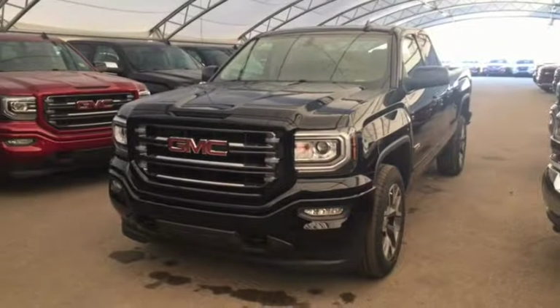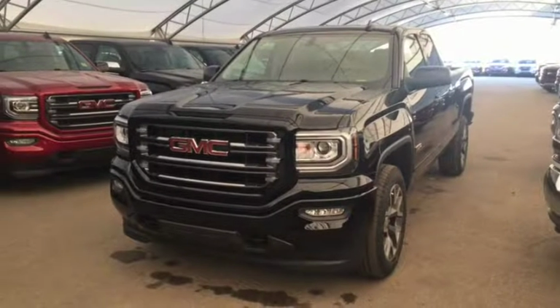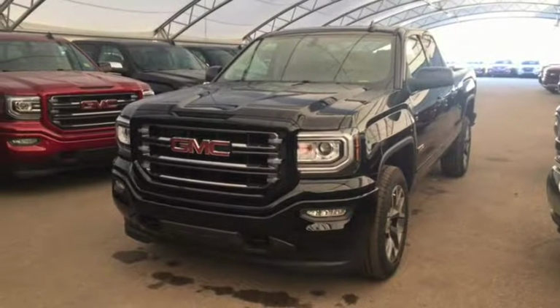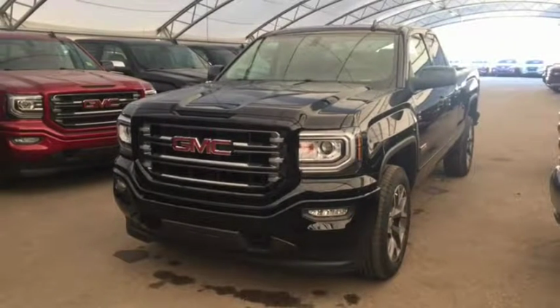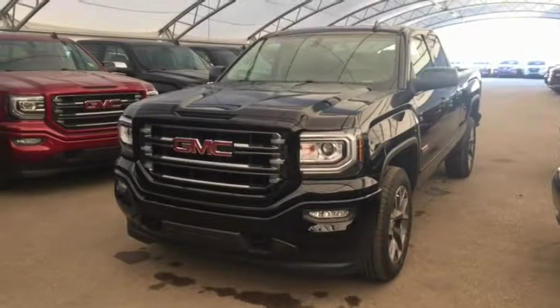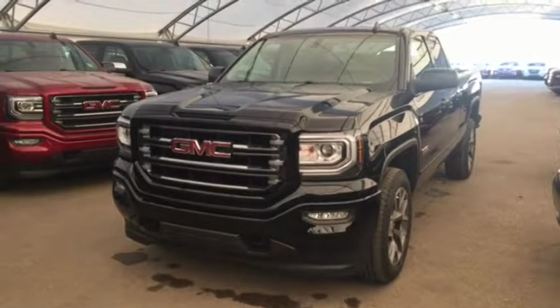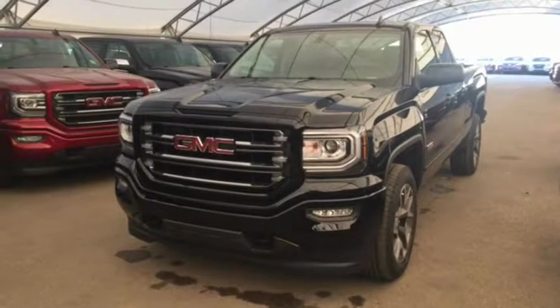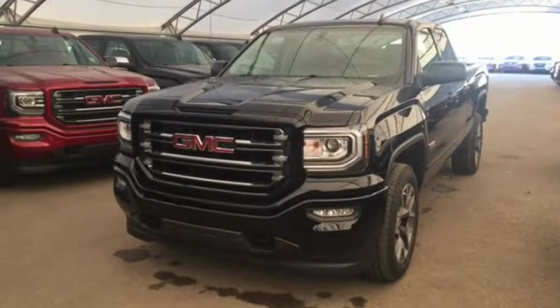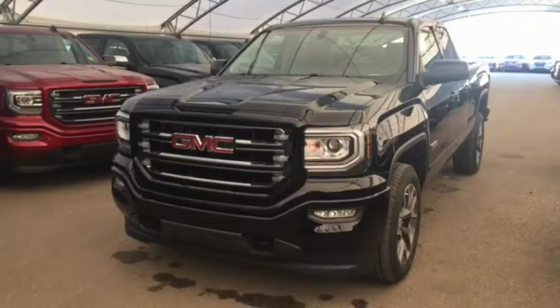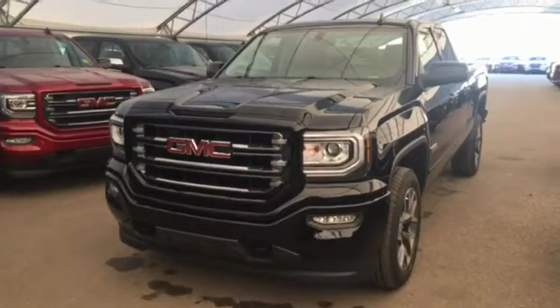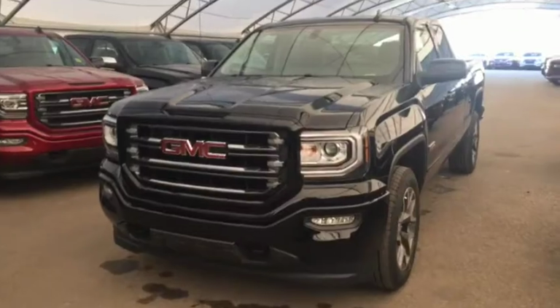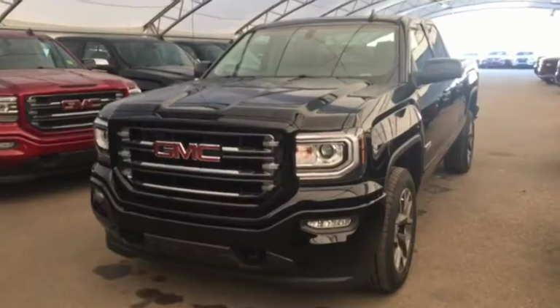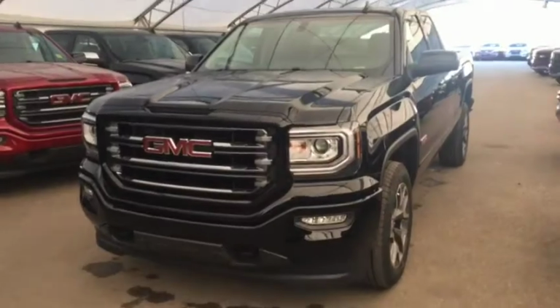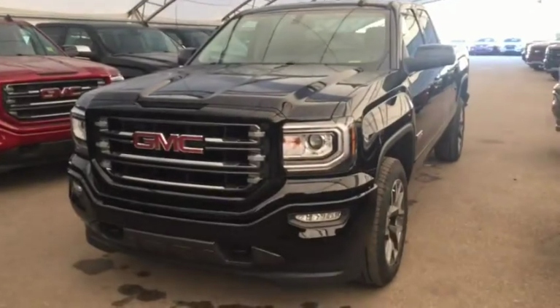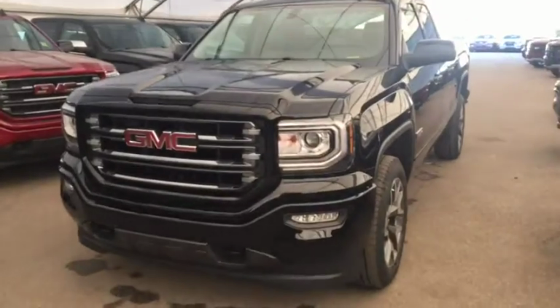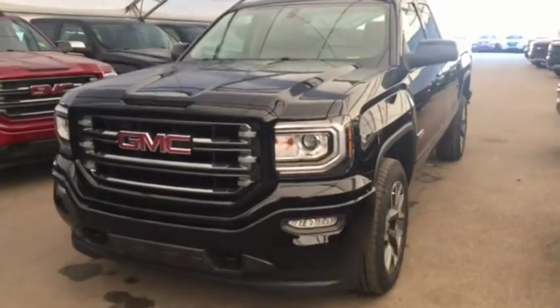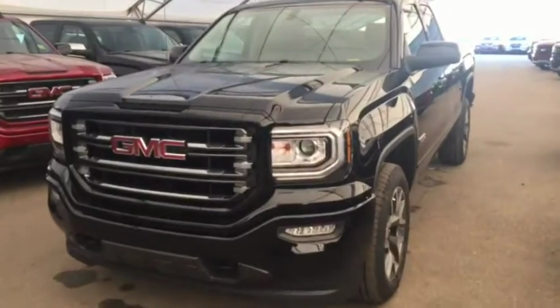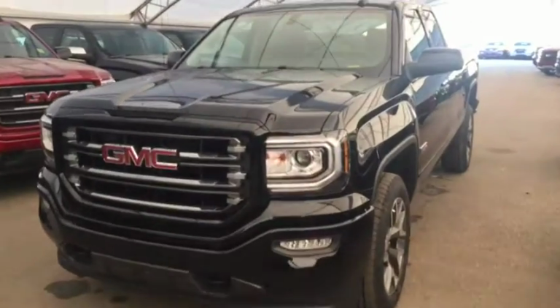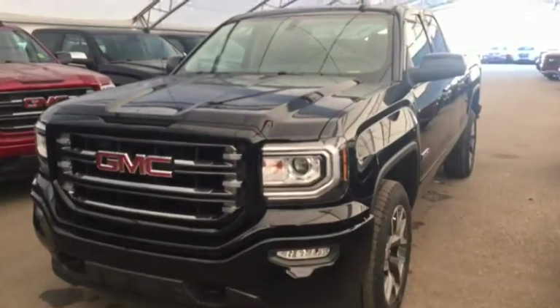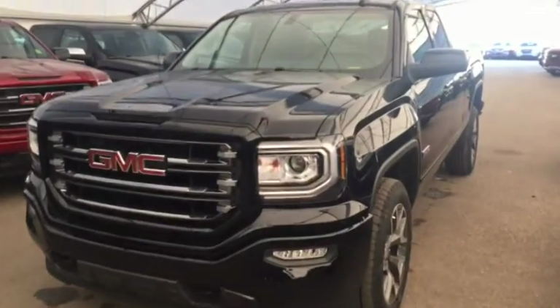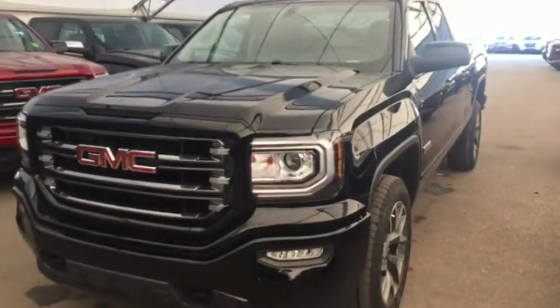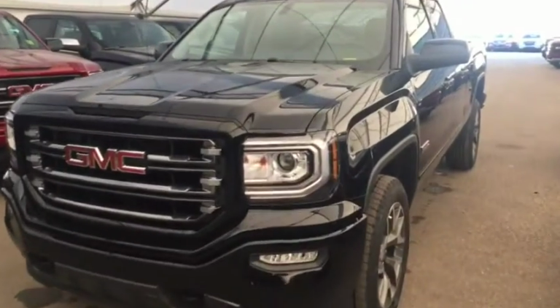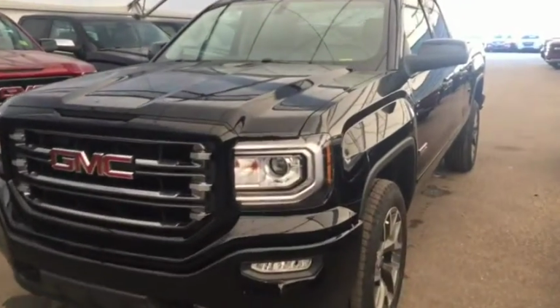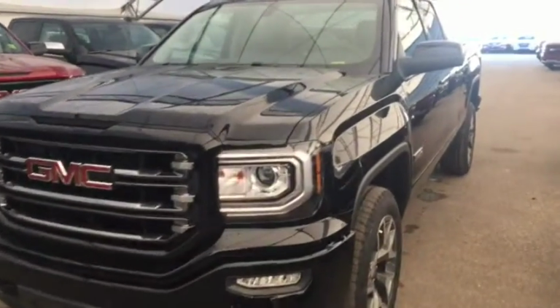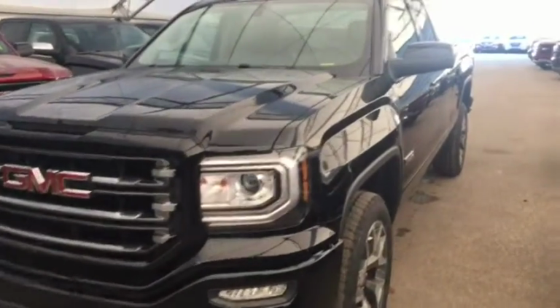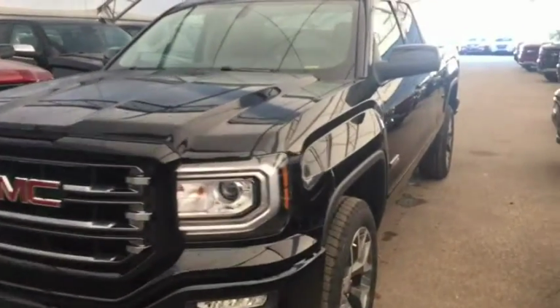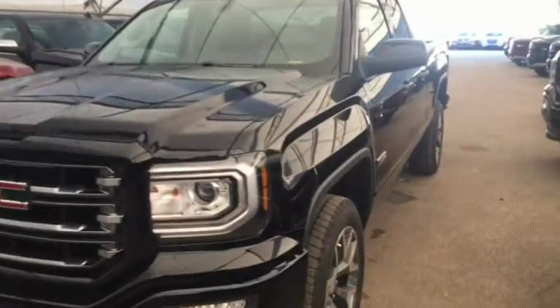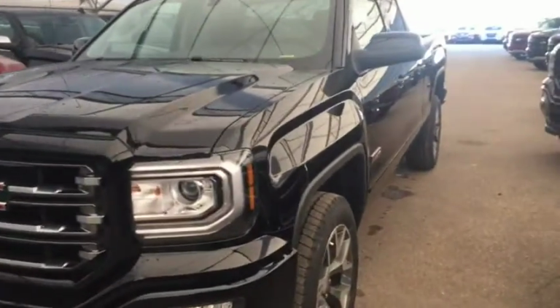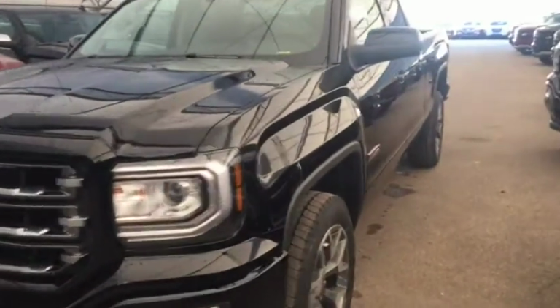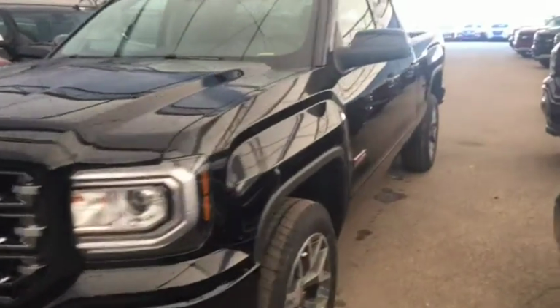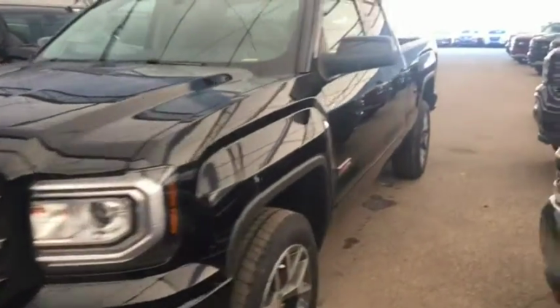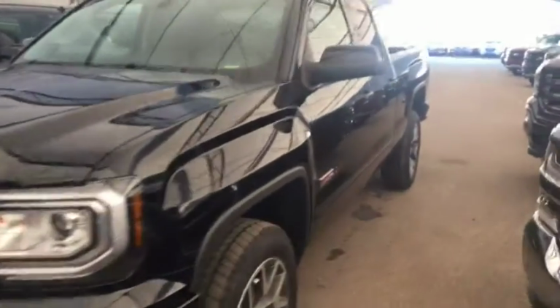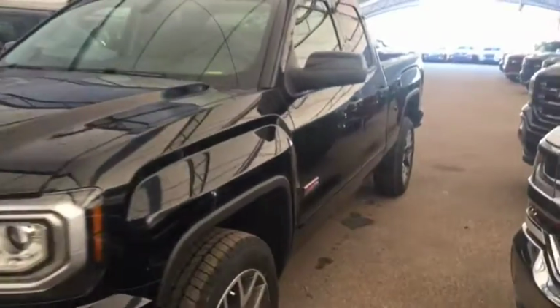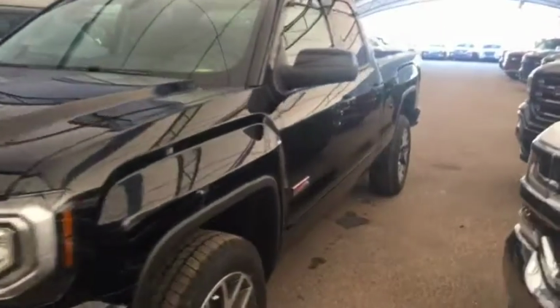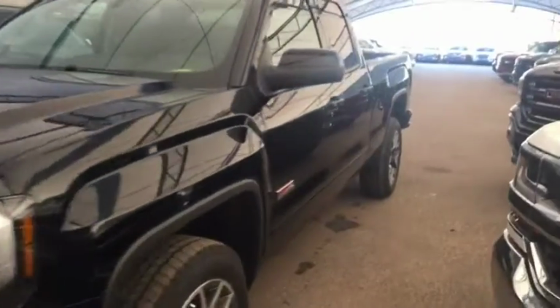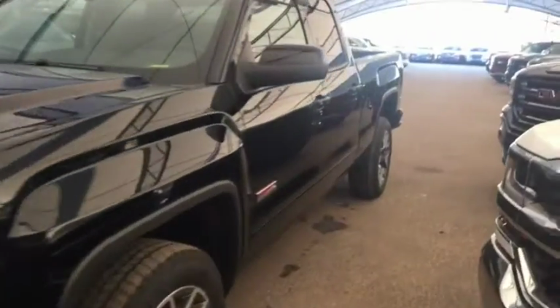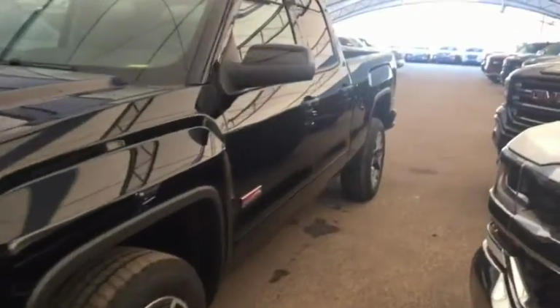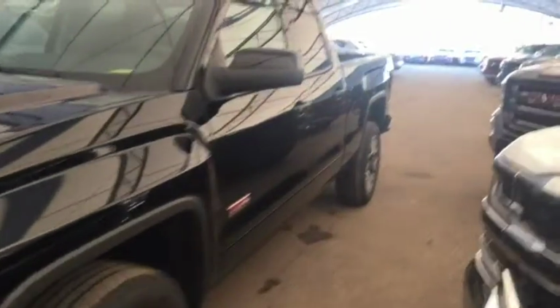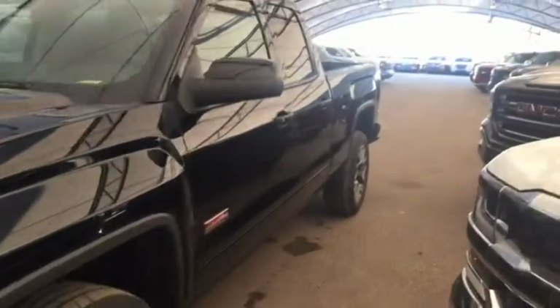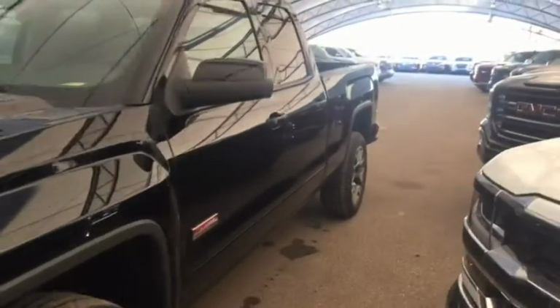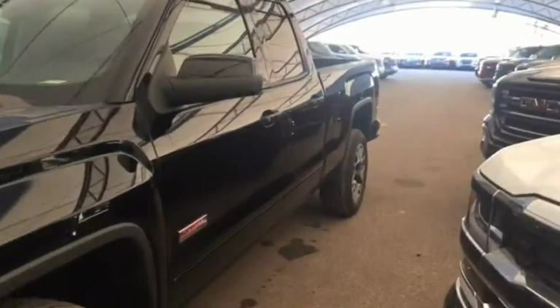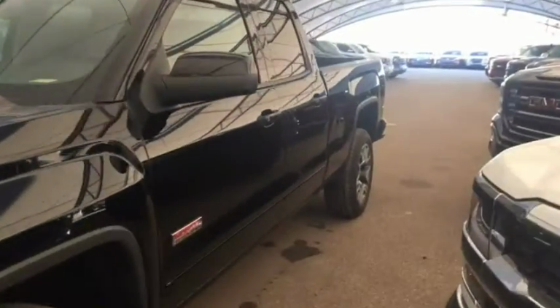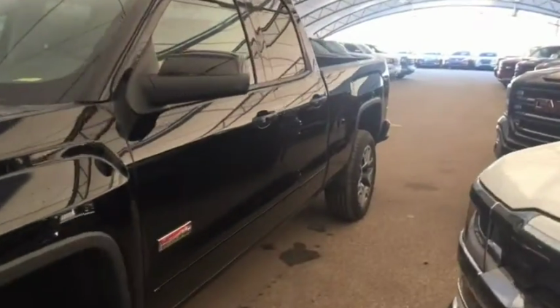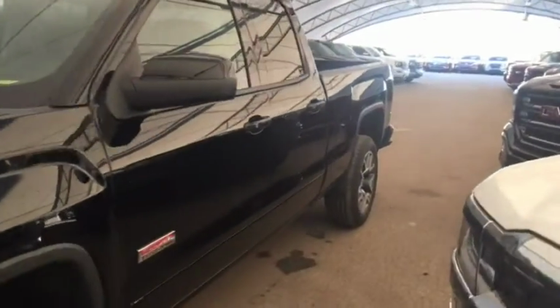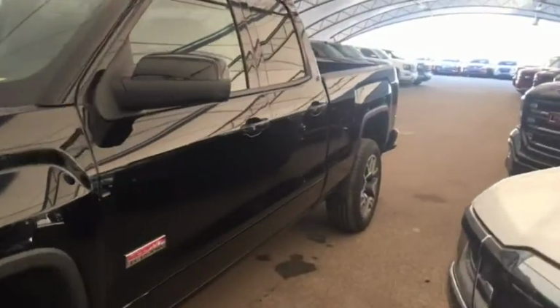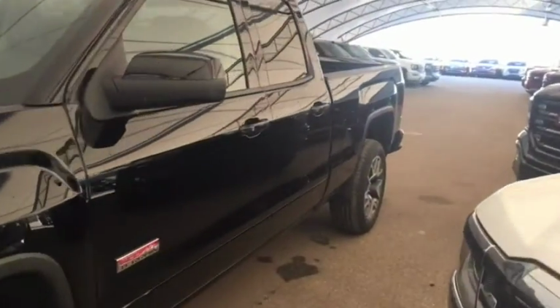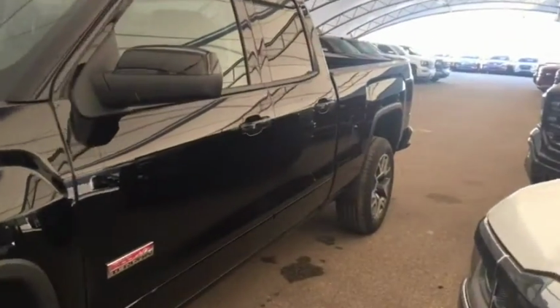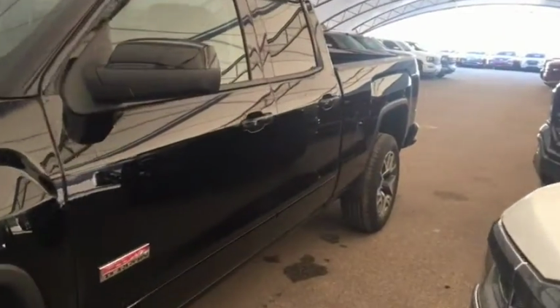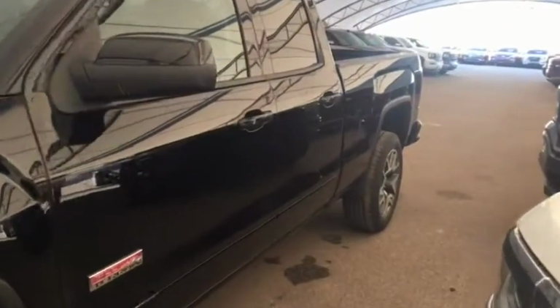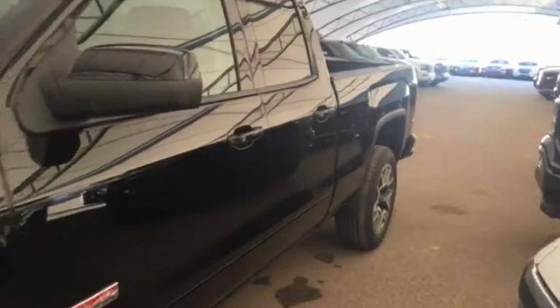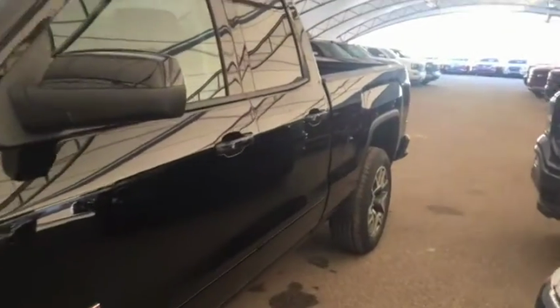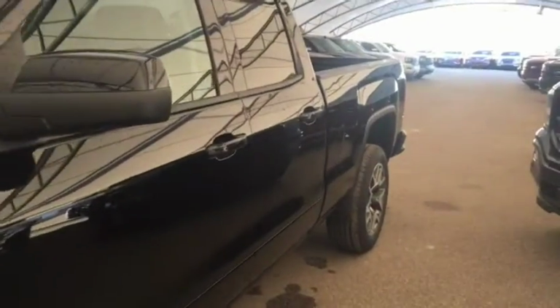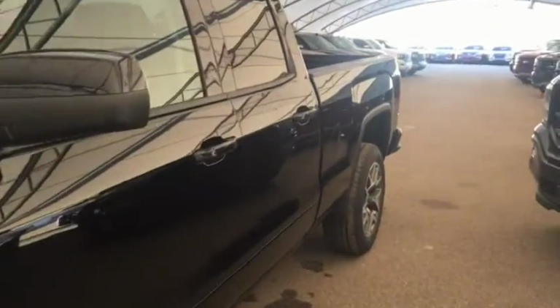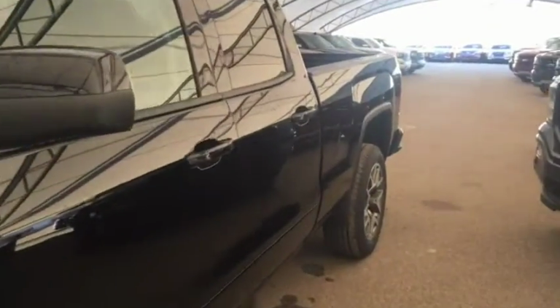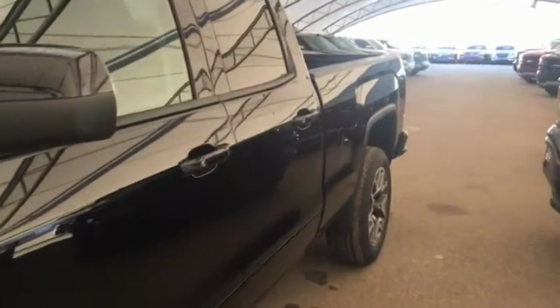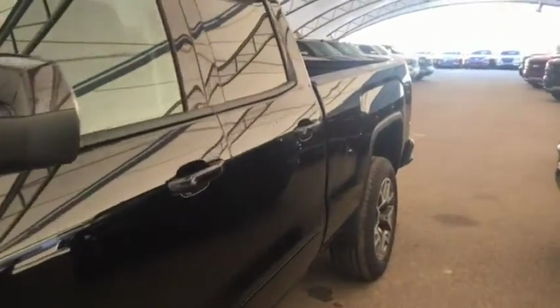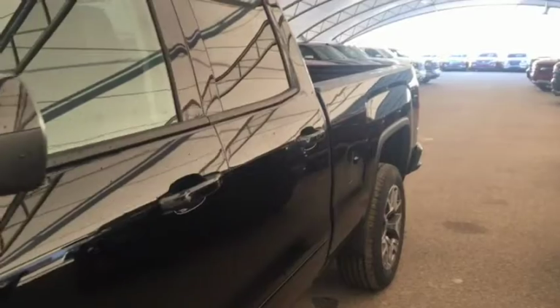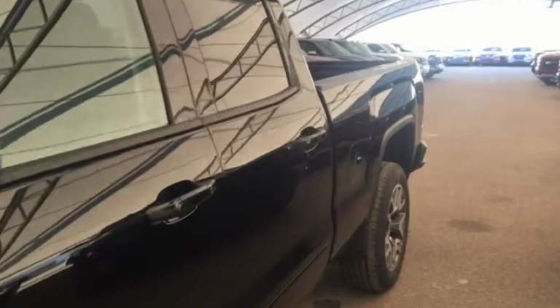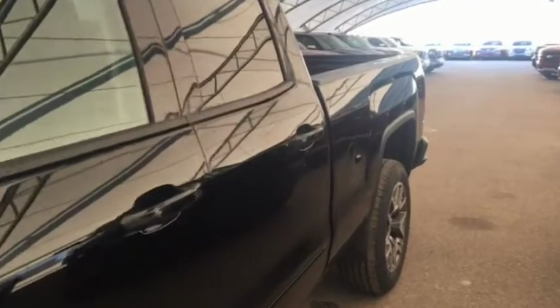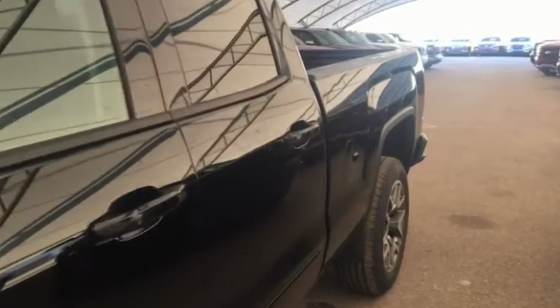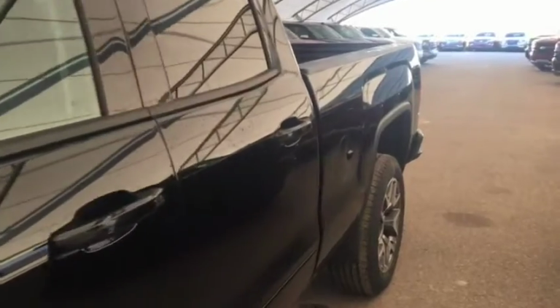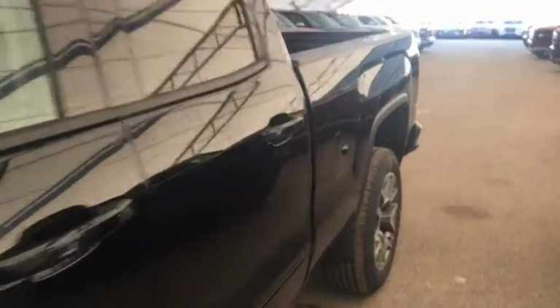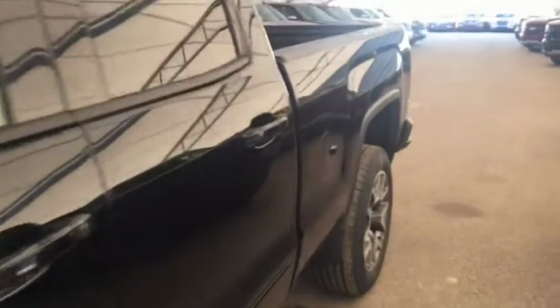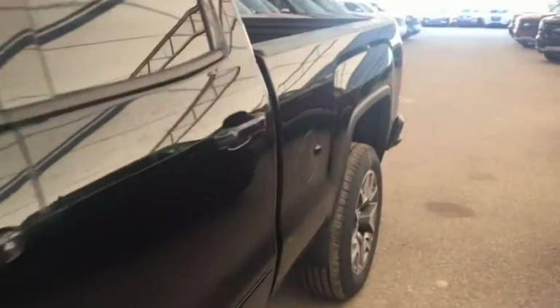Welcome to Davis Chevrolet. This is the 2018 GMC Sierra All-Terrain Edition in the color black.